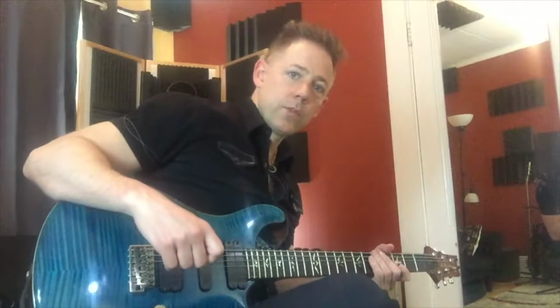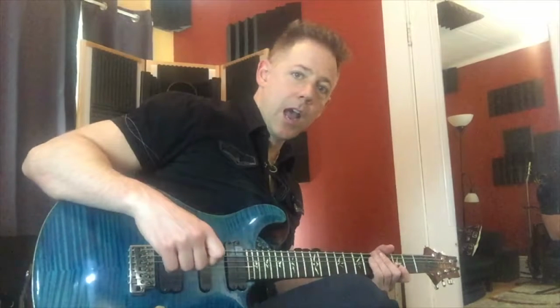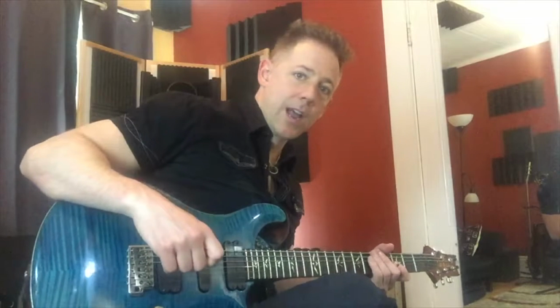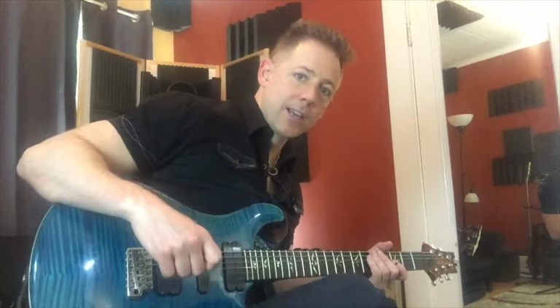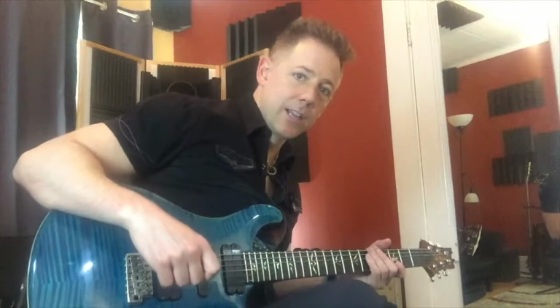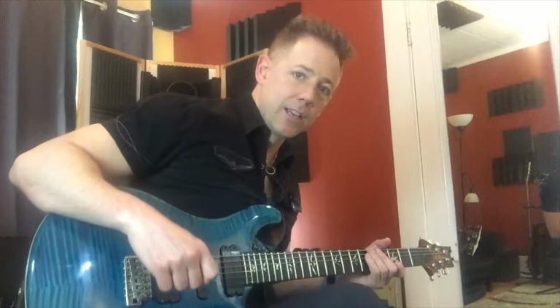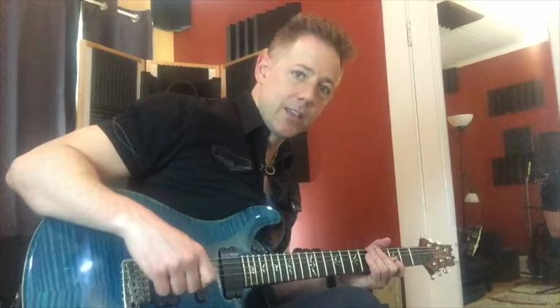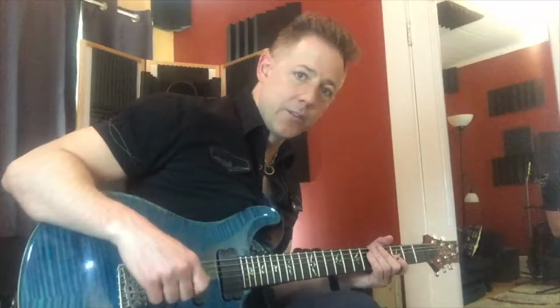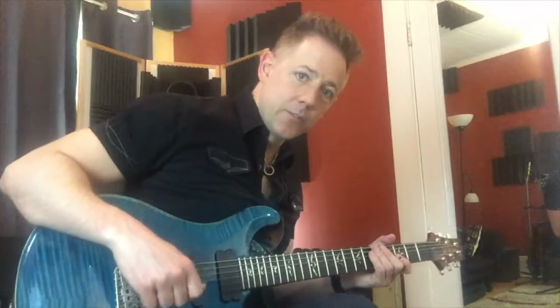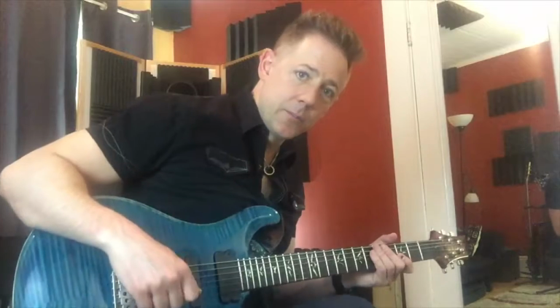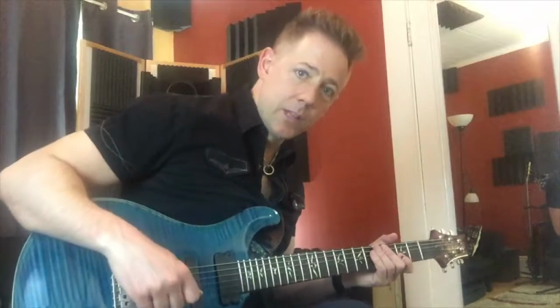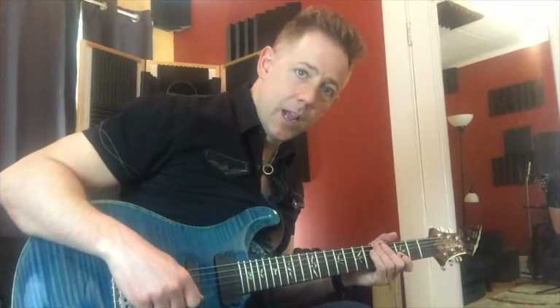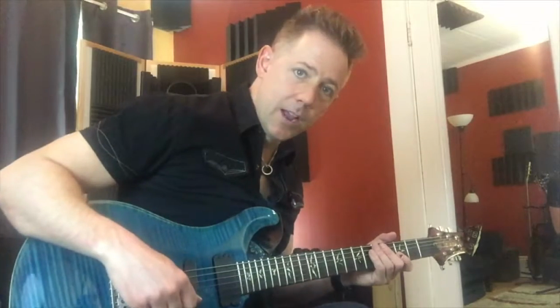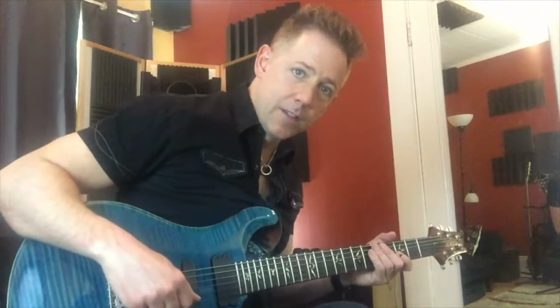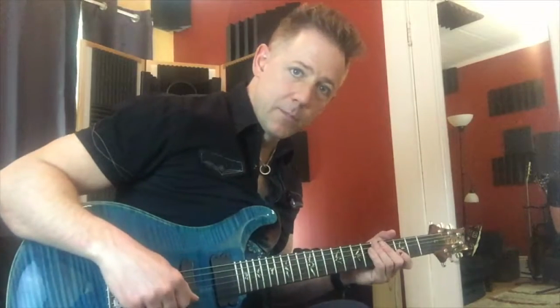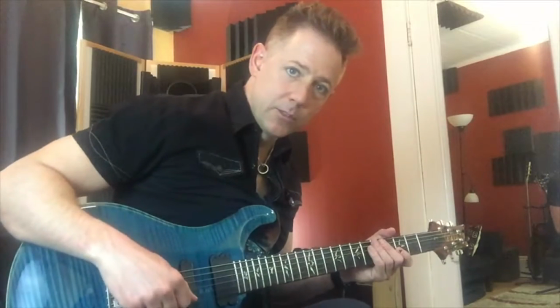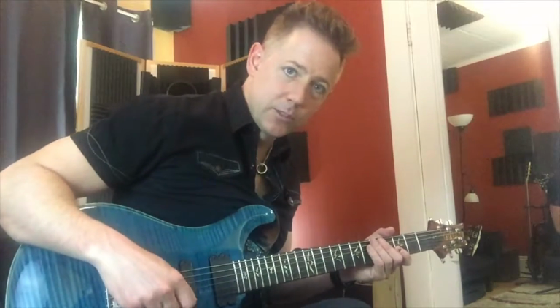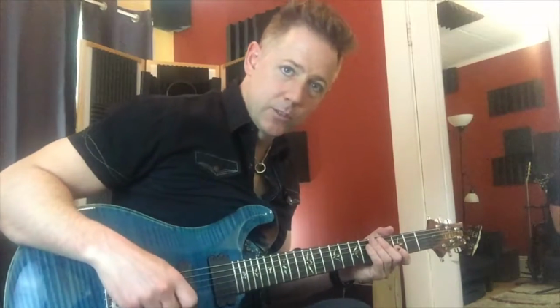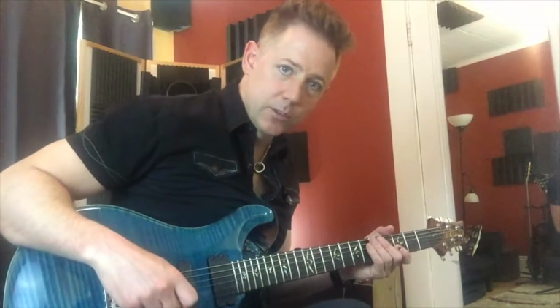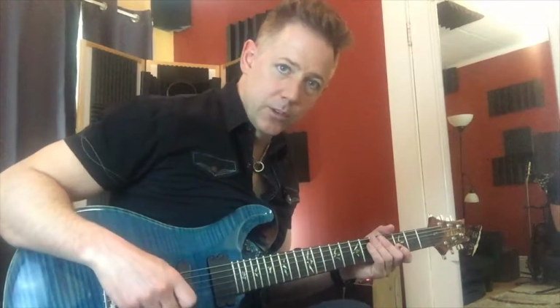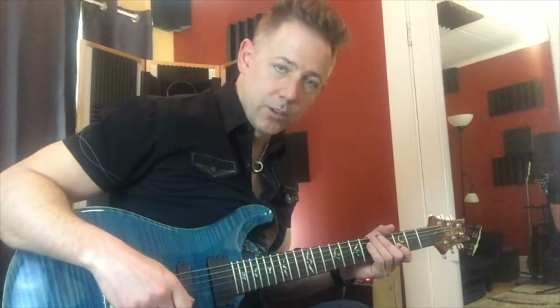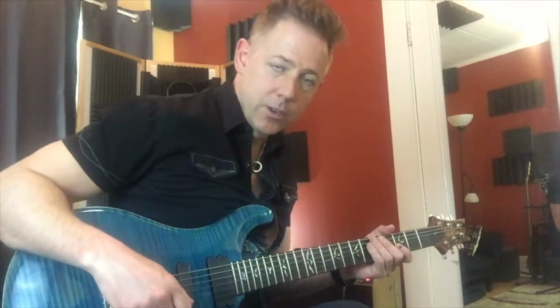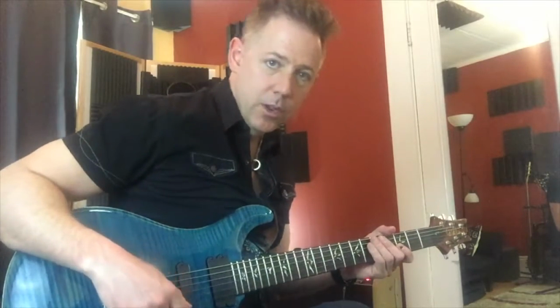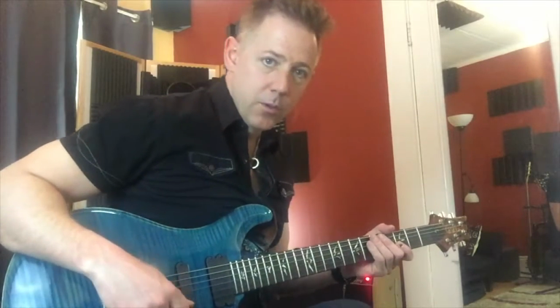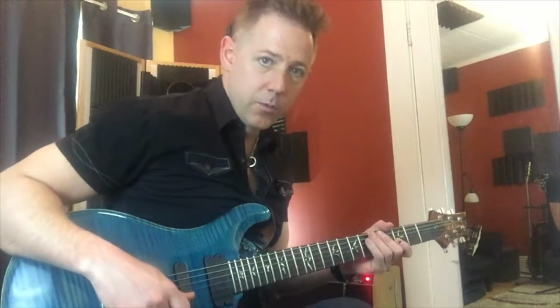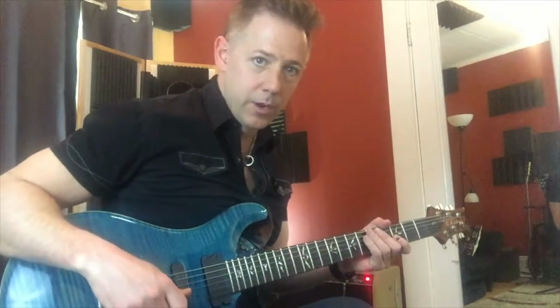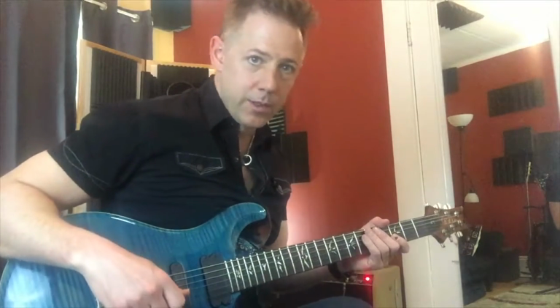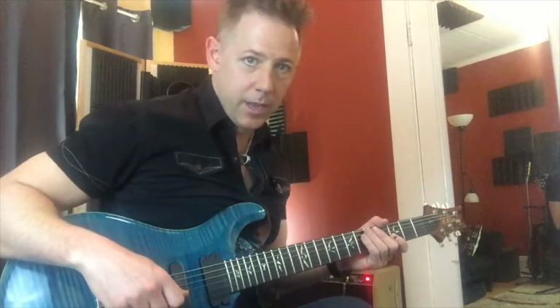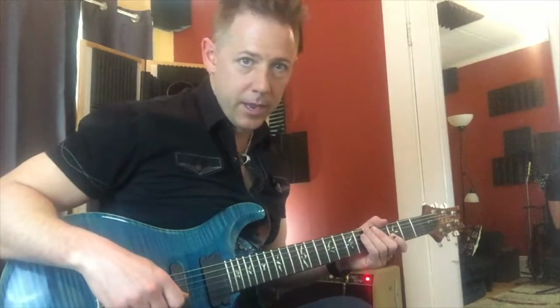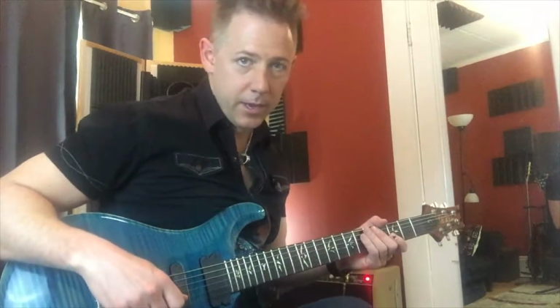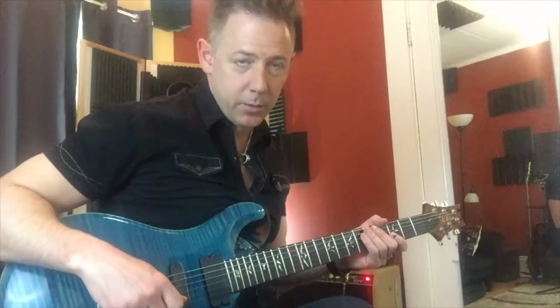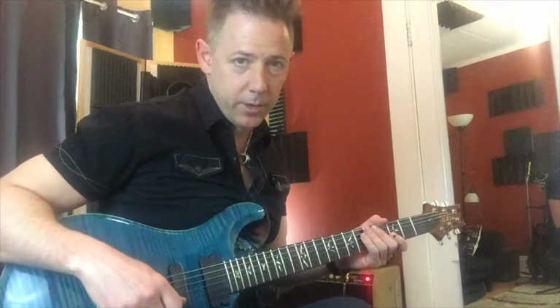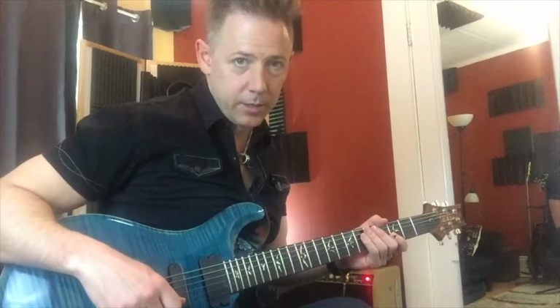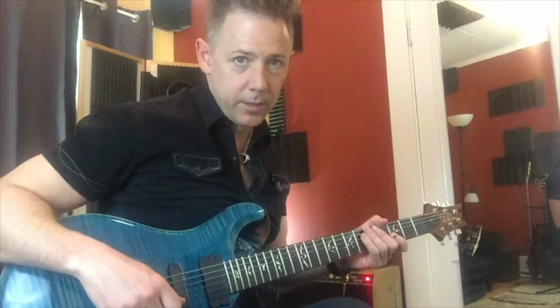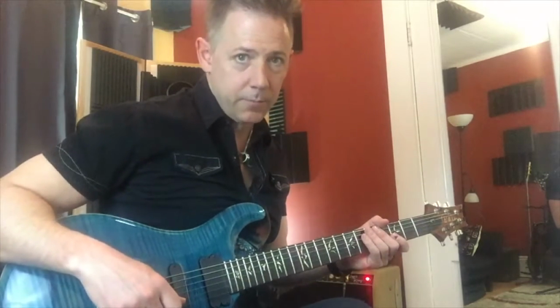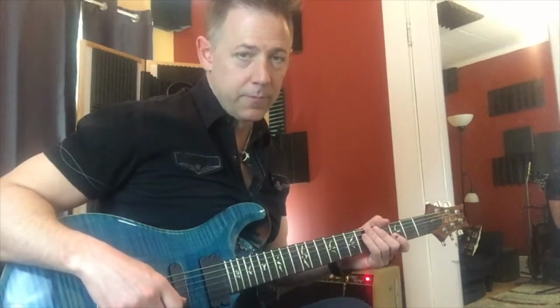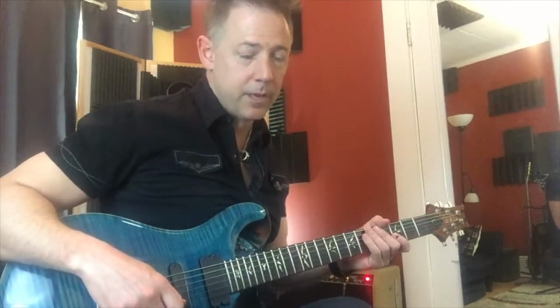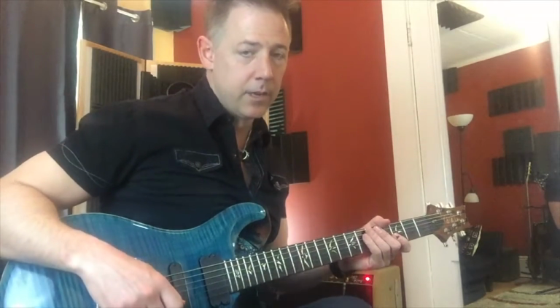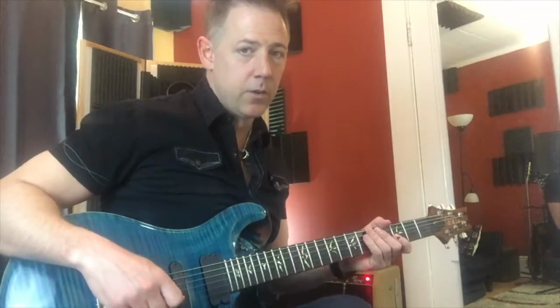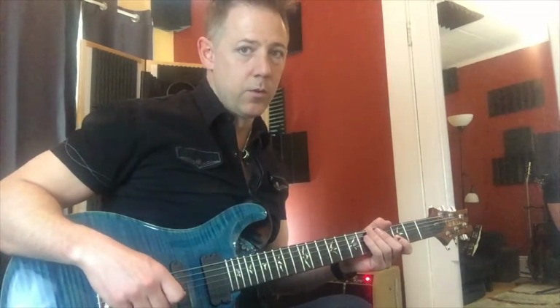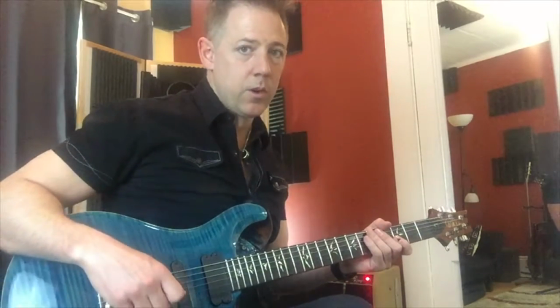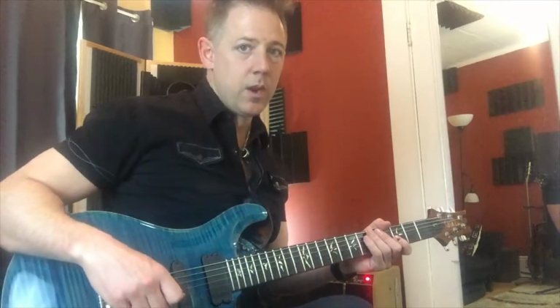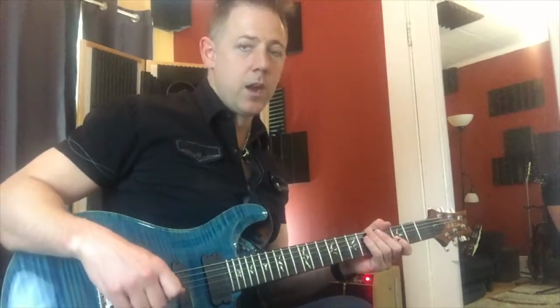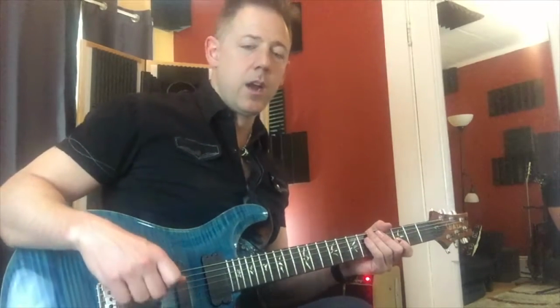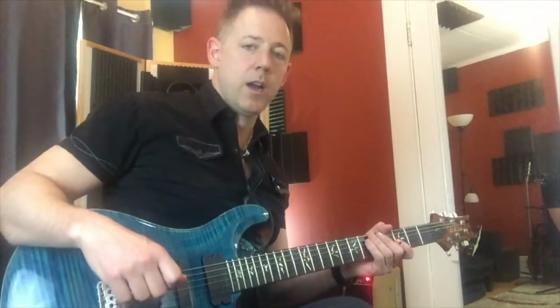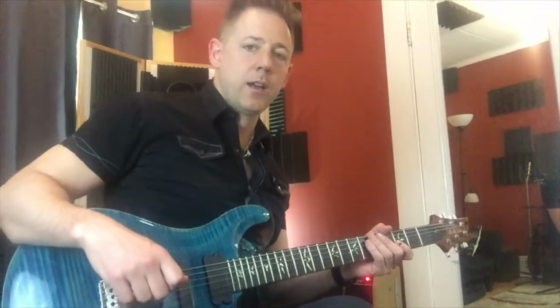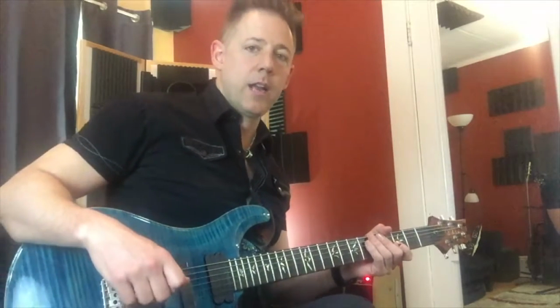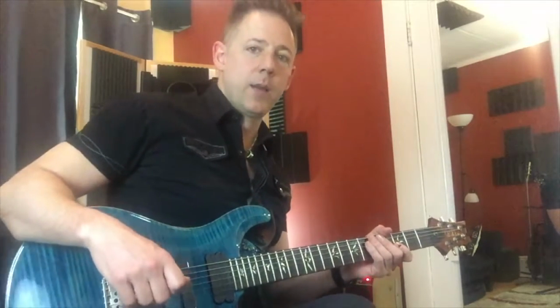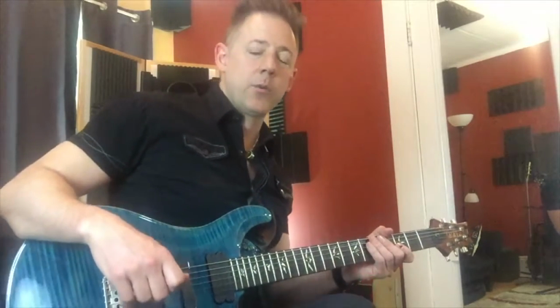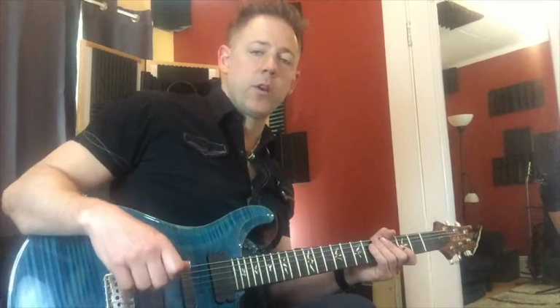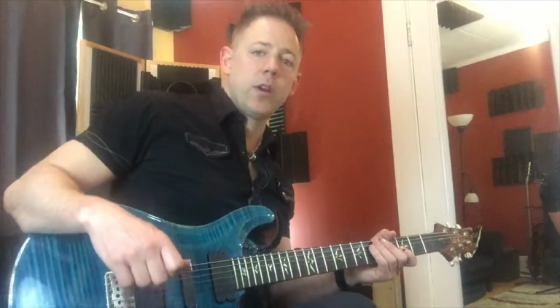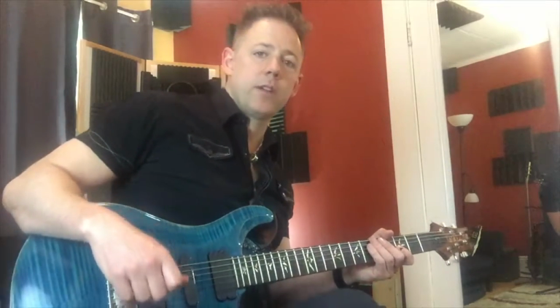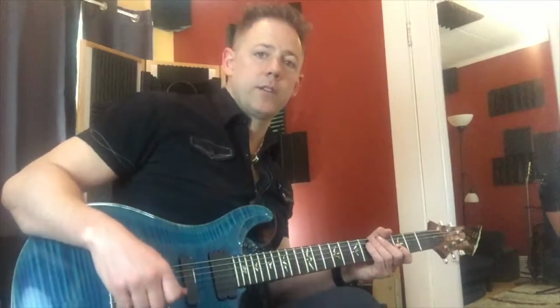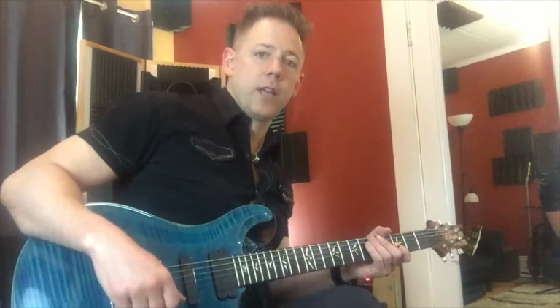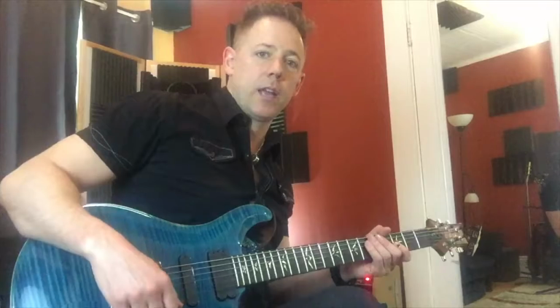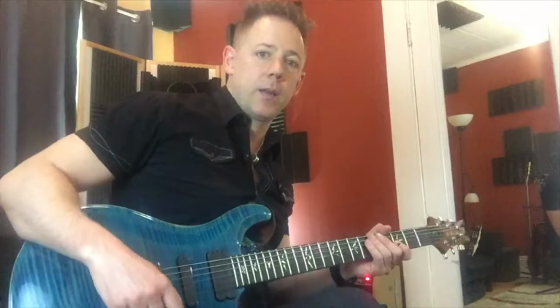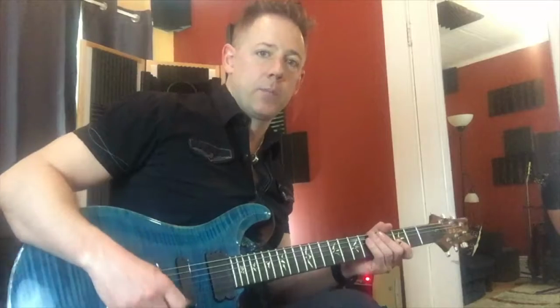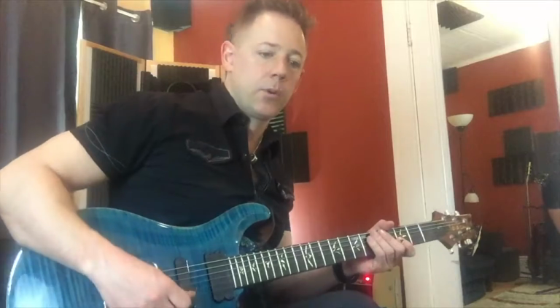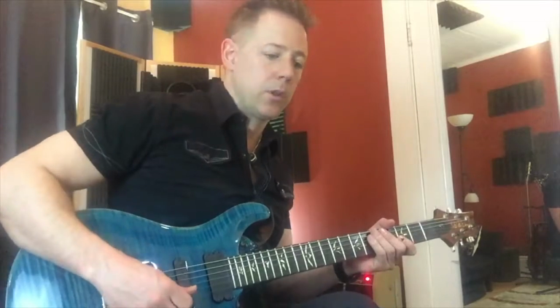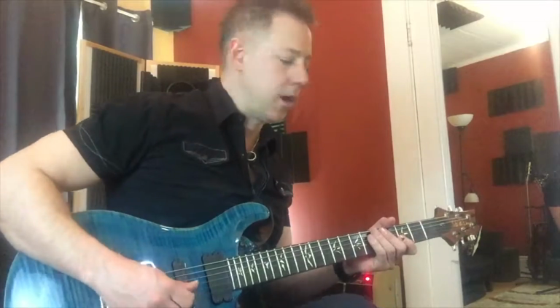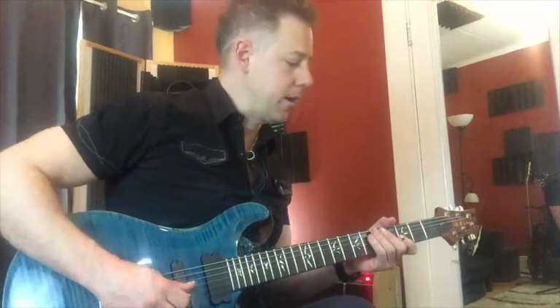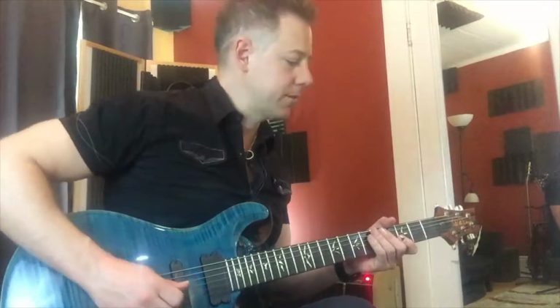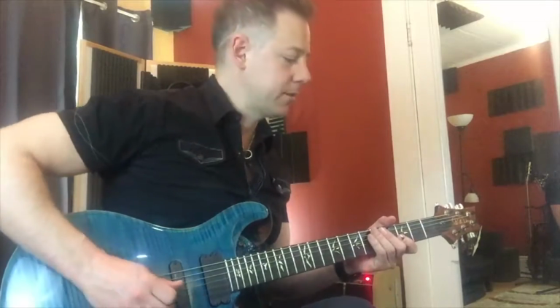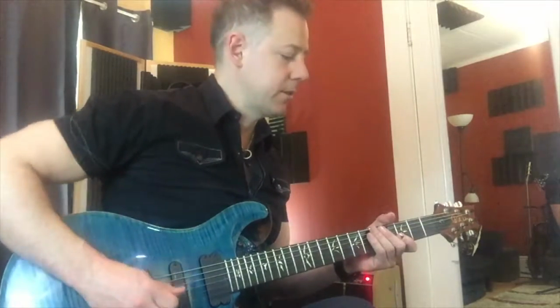Hi, Clay here from Live Music Tutor with a quick tip video on hammer-ons and pull-offs.